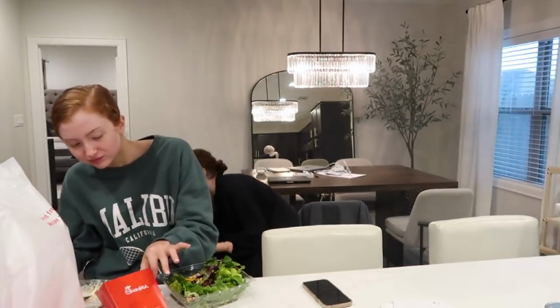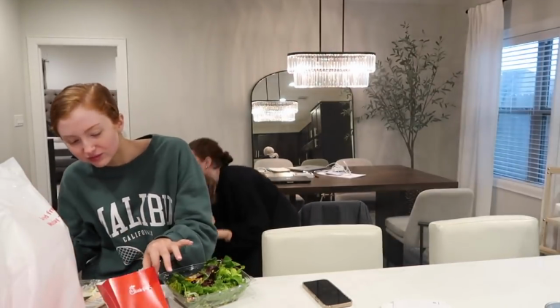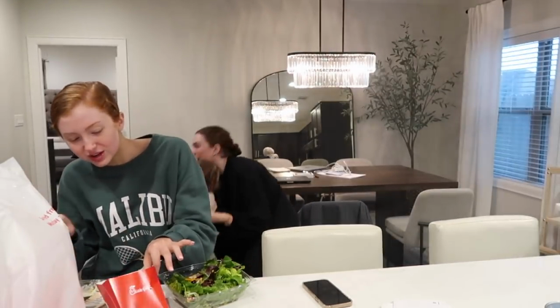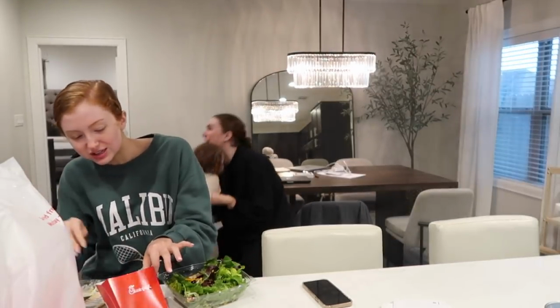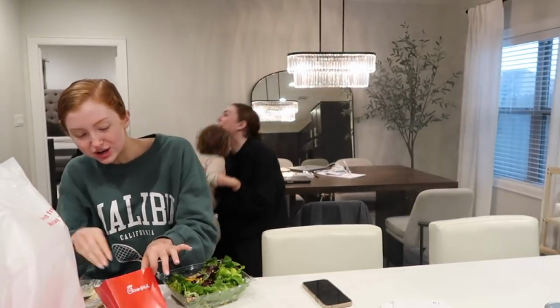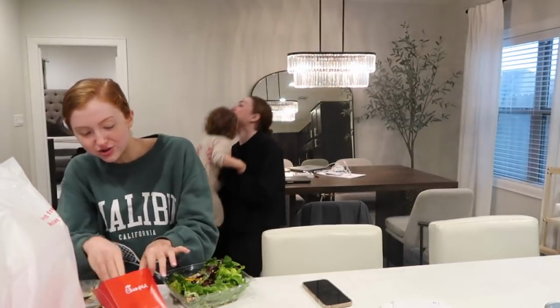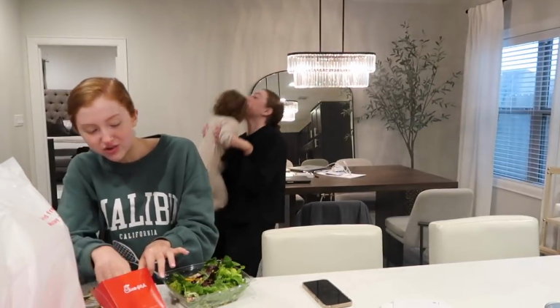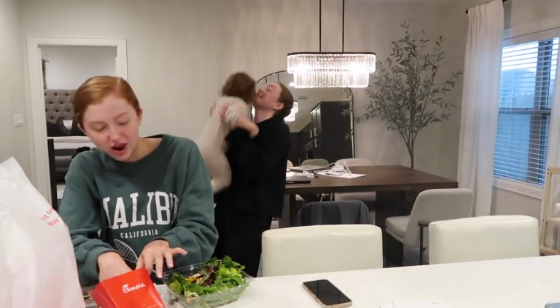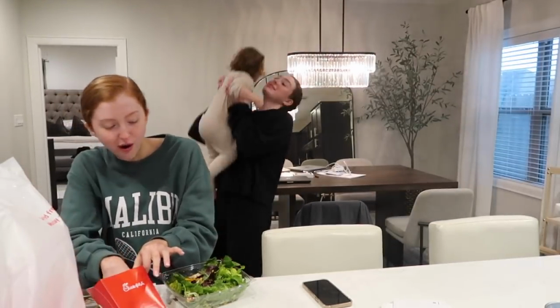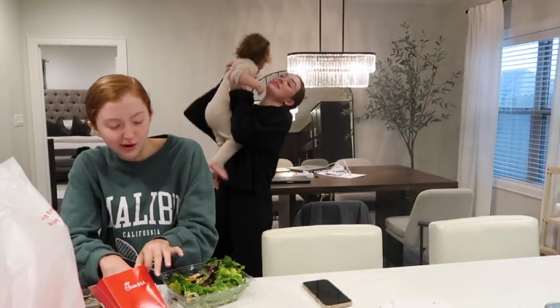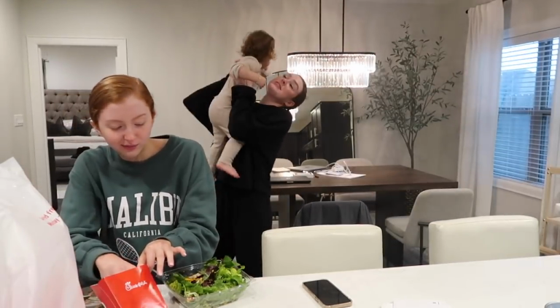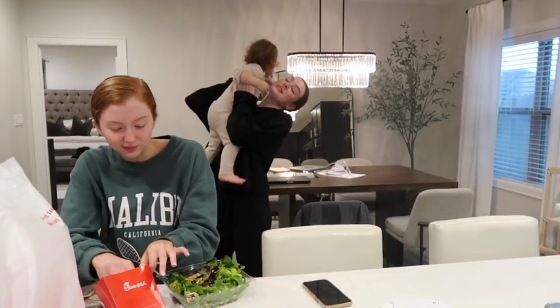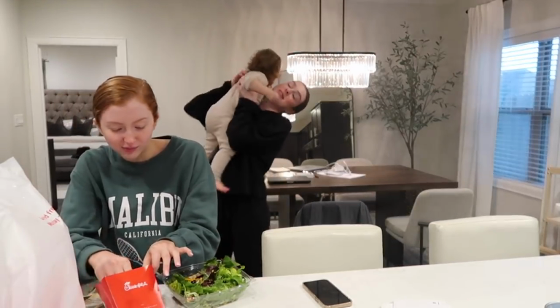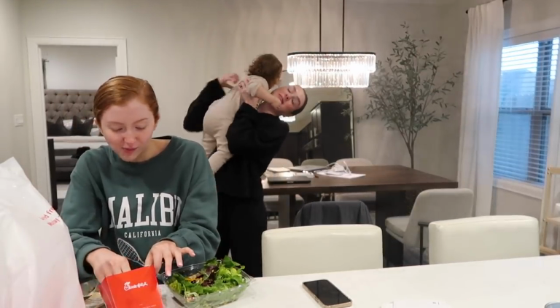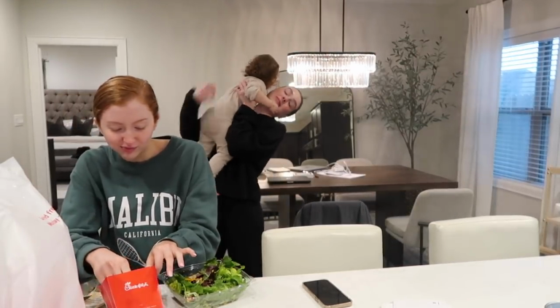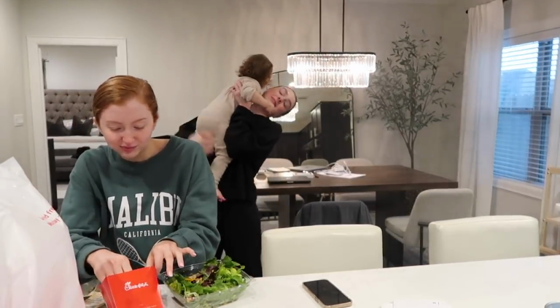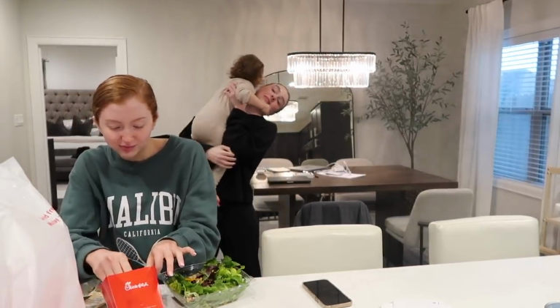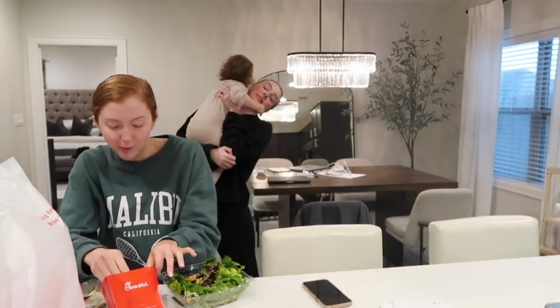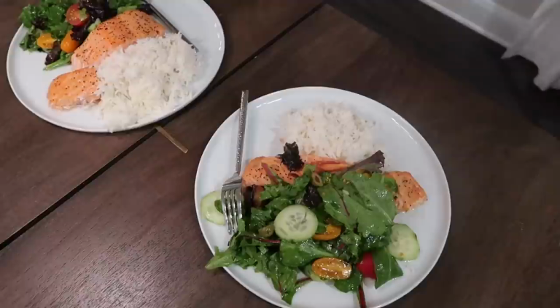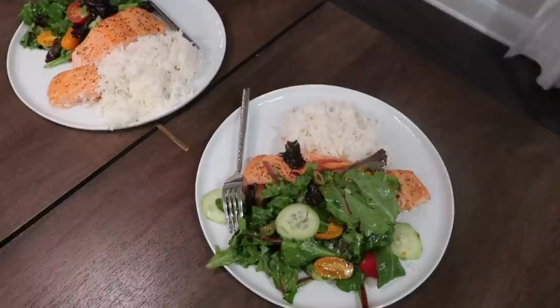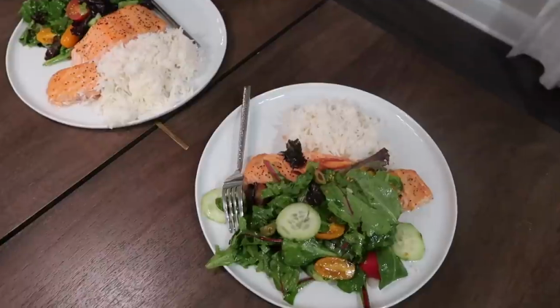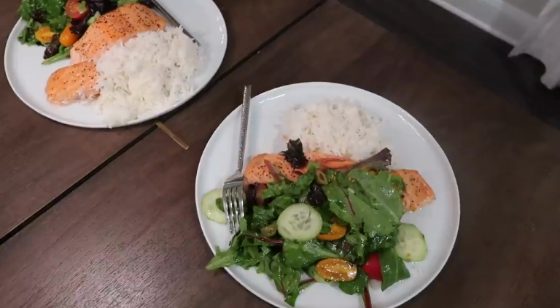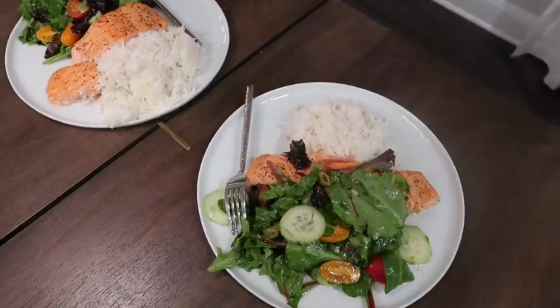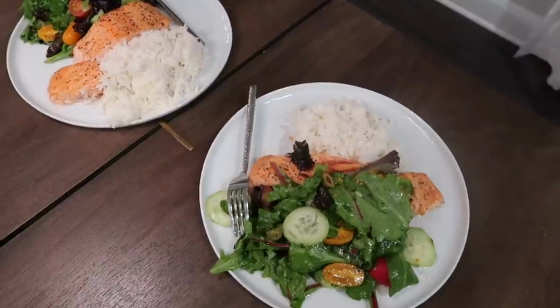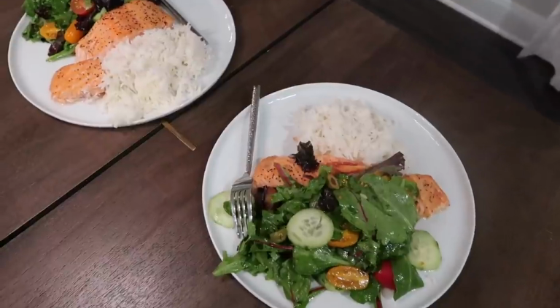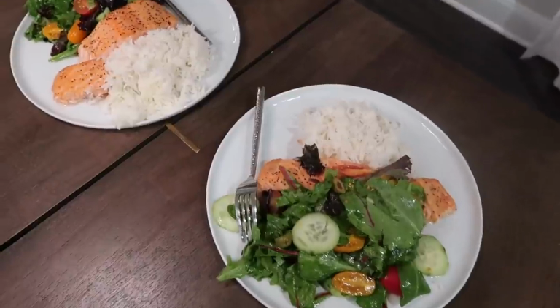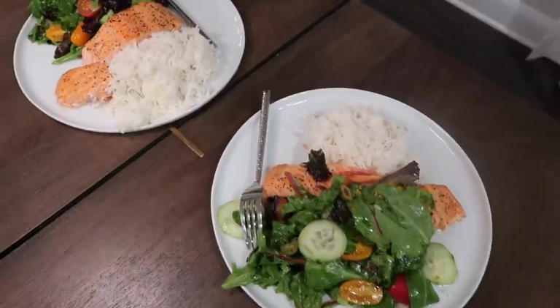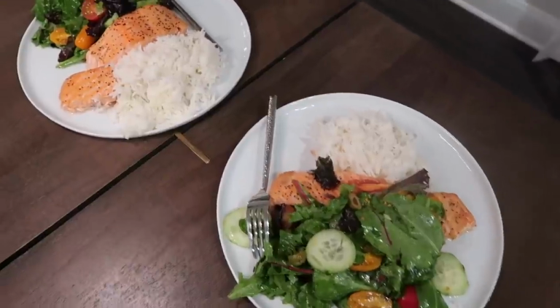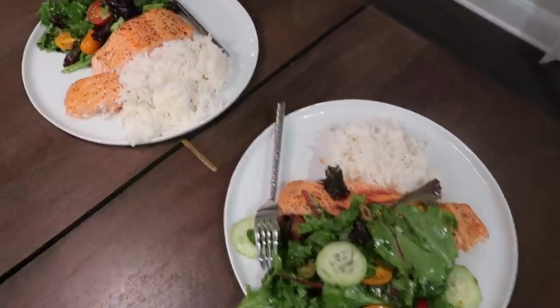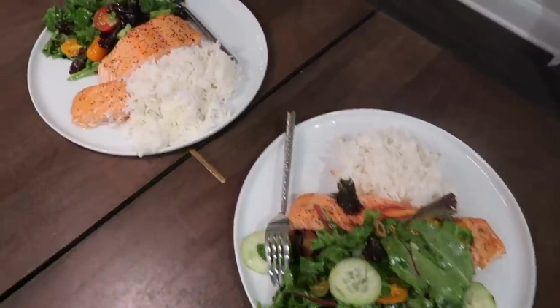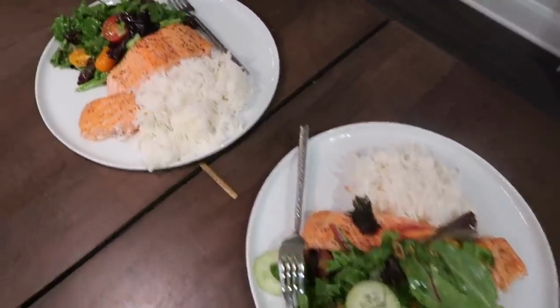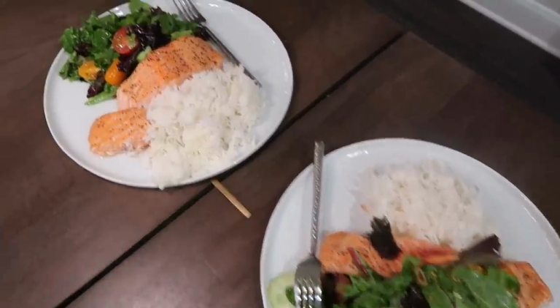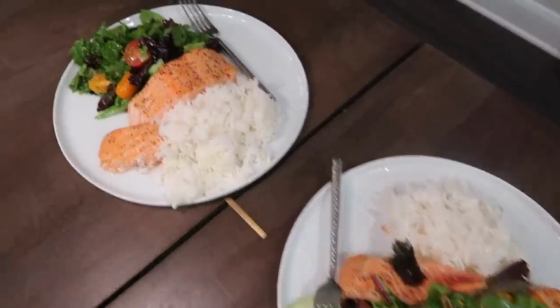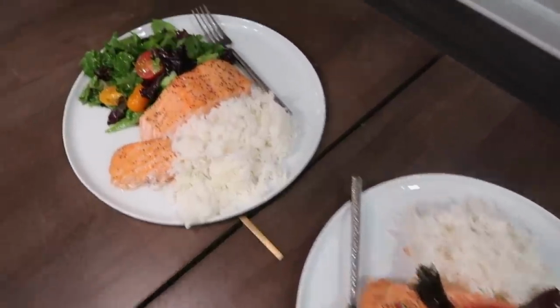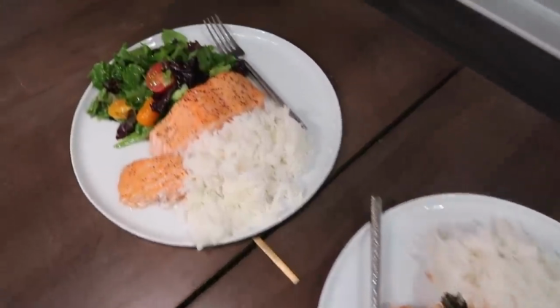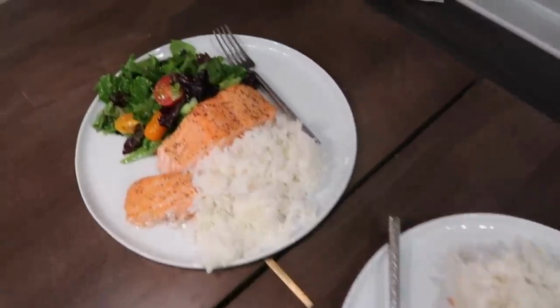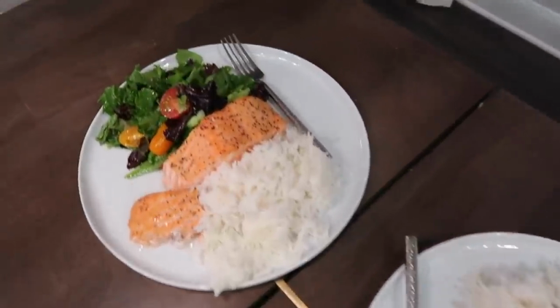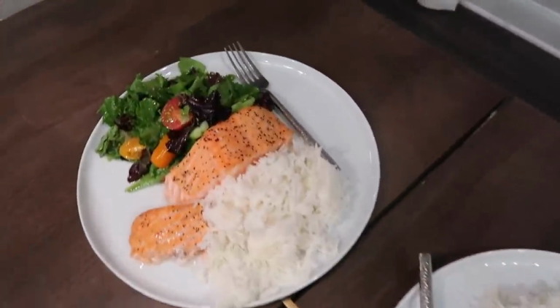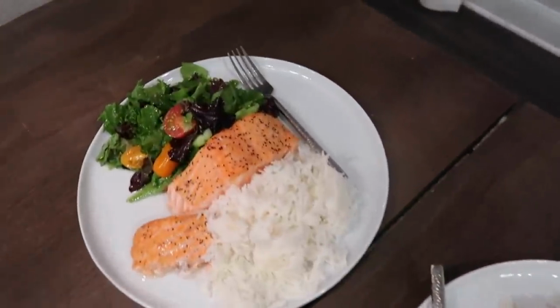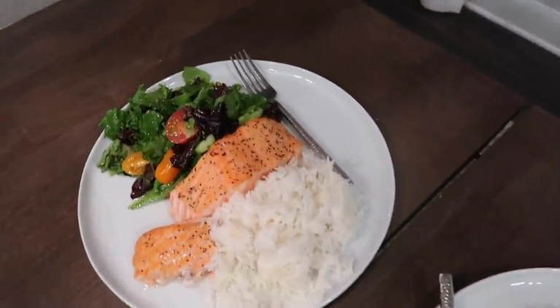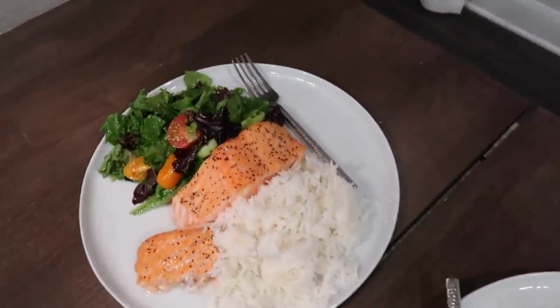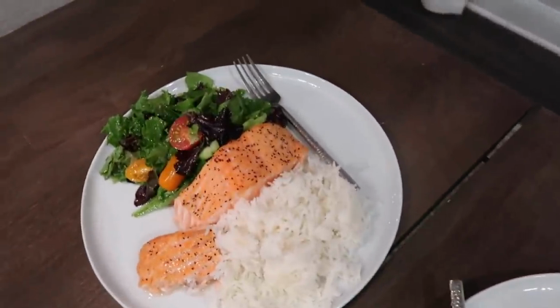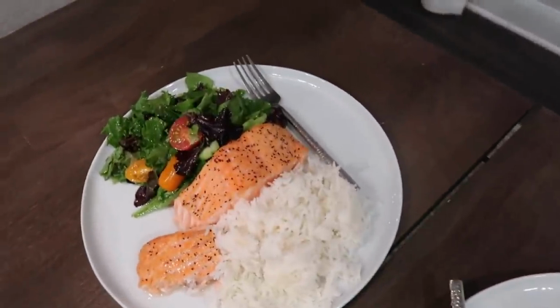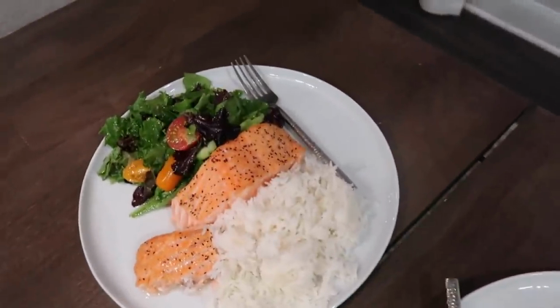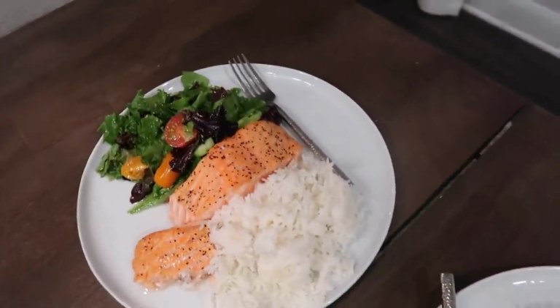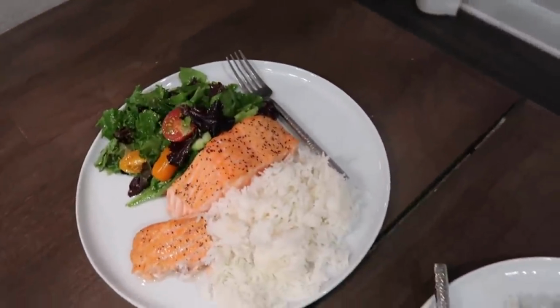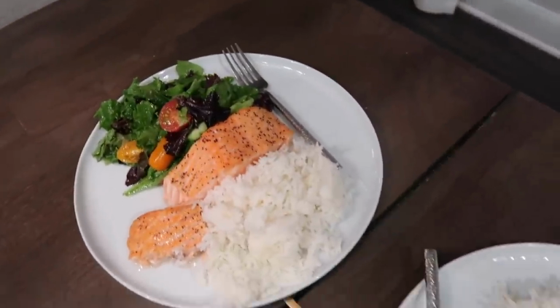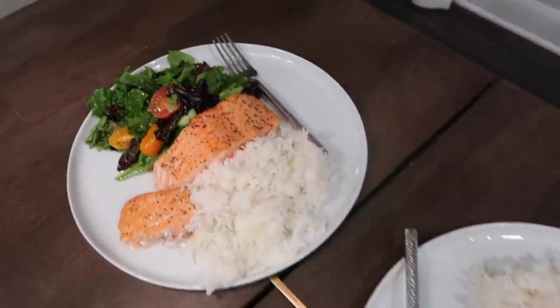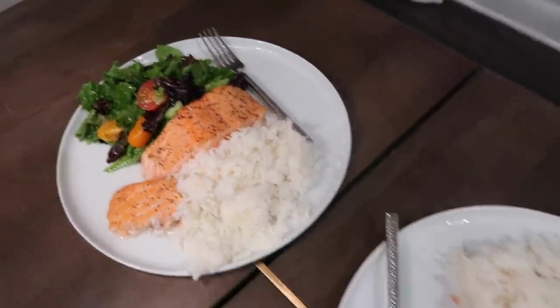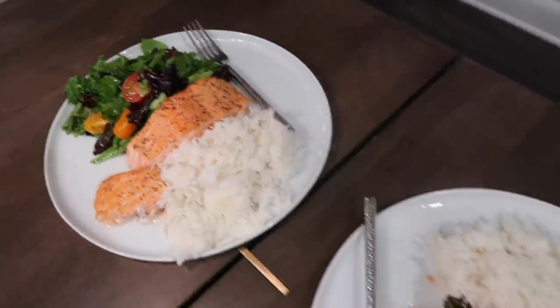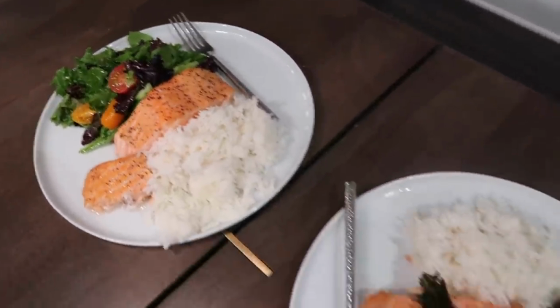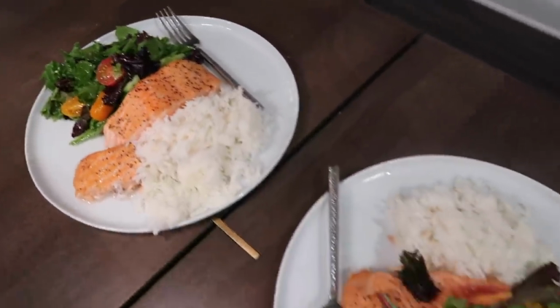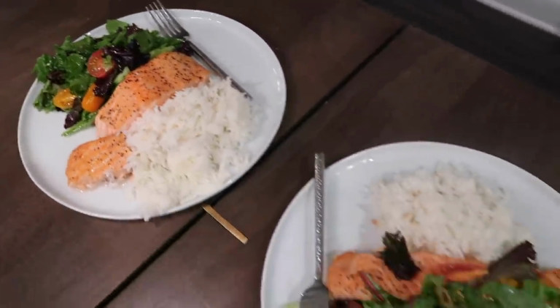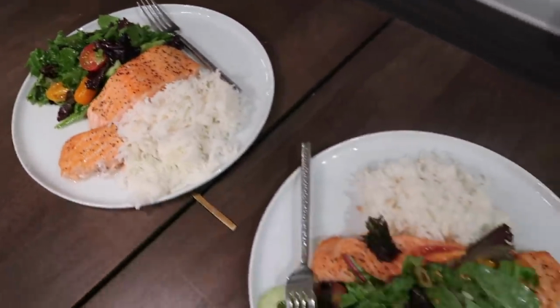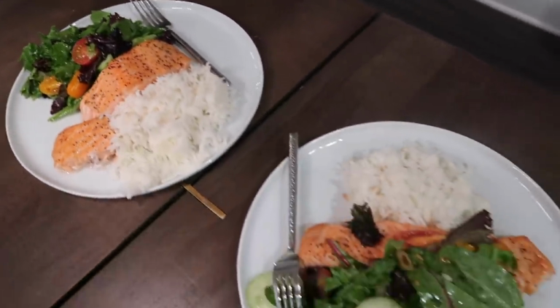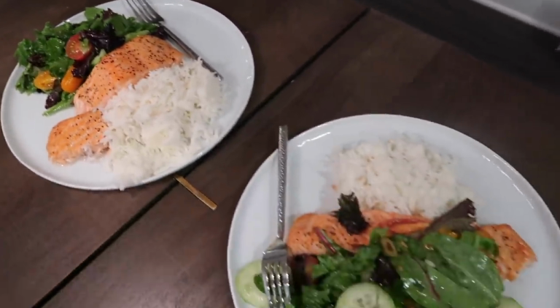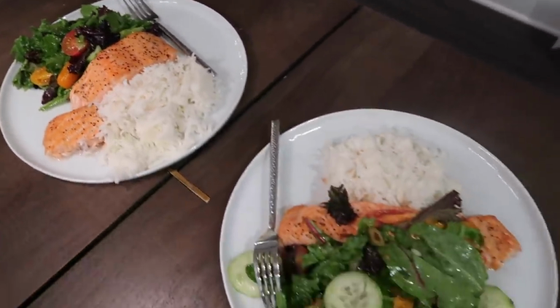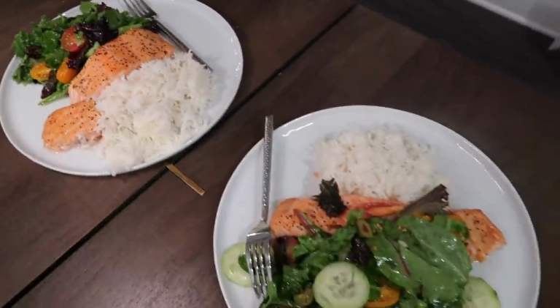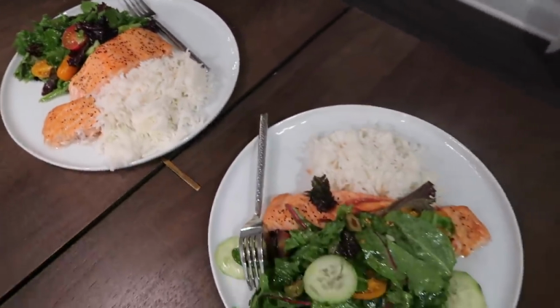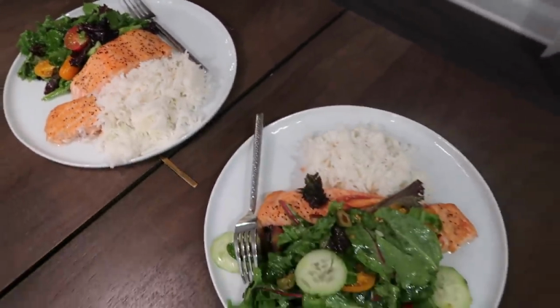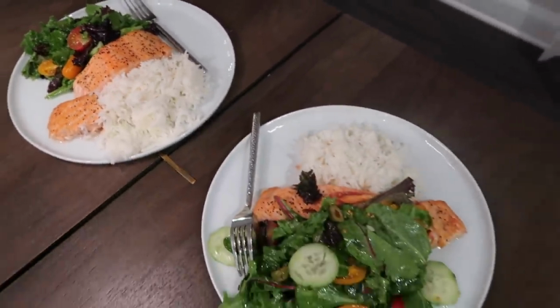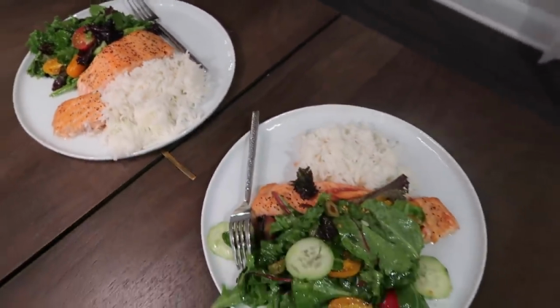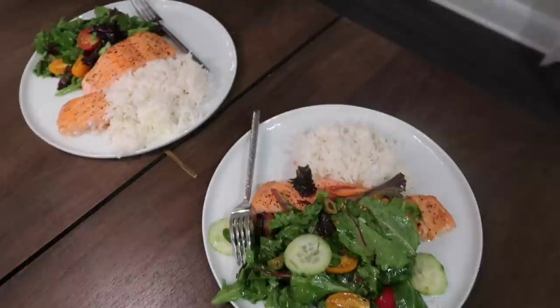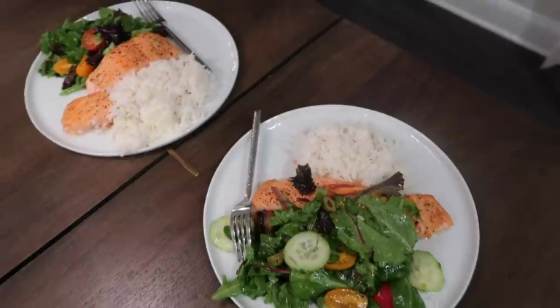My sisters left and I whipped up a really quick dinner — just salmon, rice, and salad. Then Elena was ready to go to sleep.